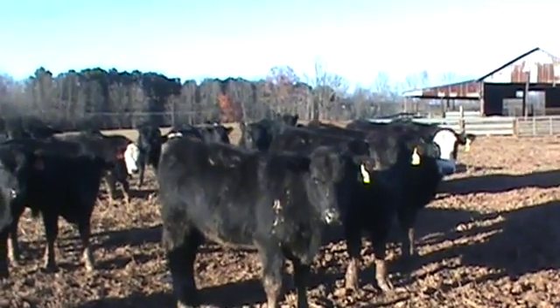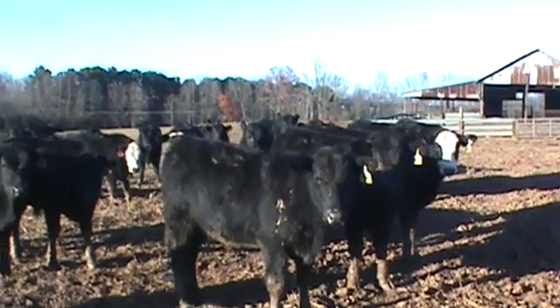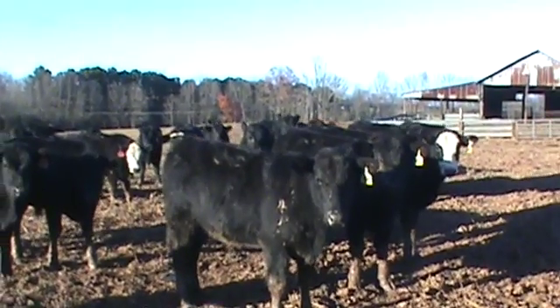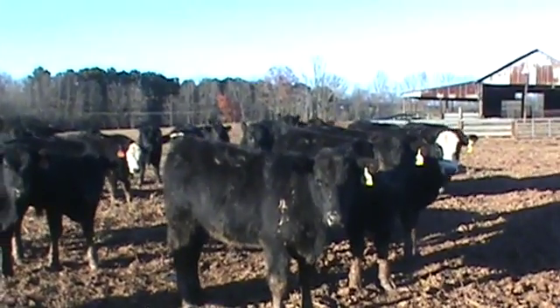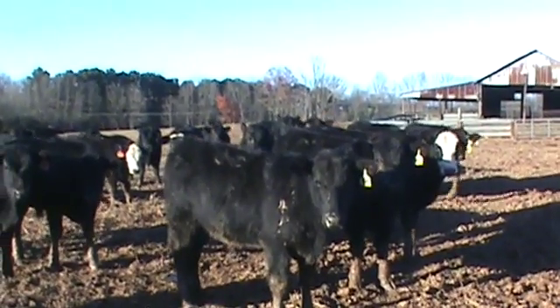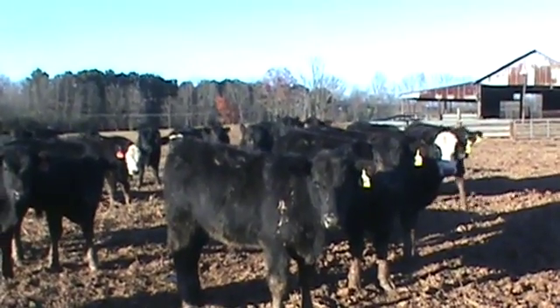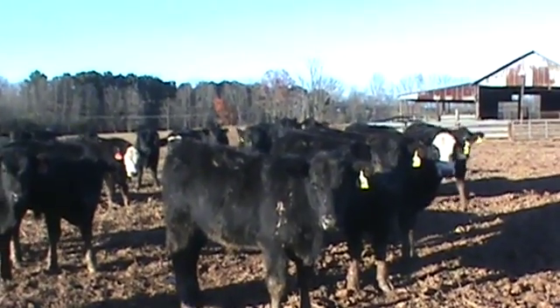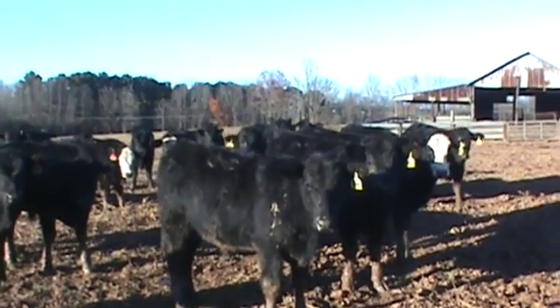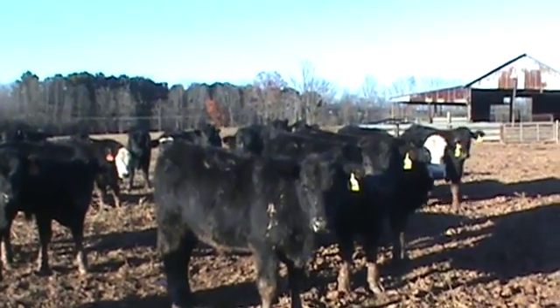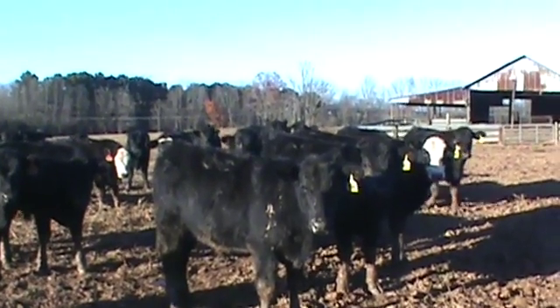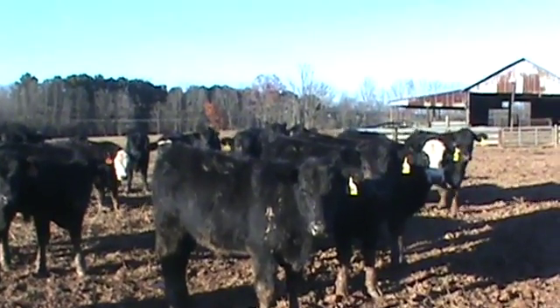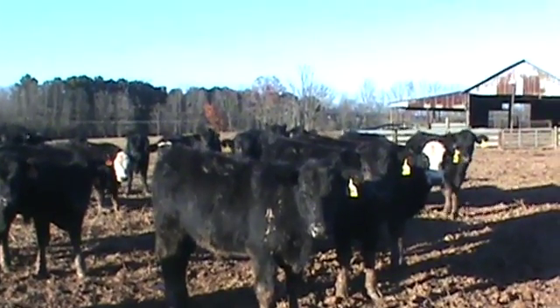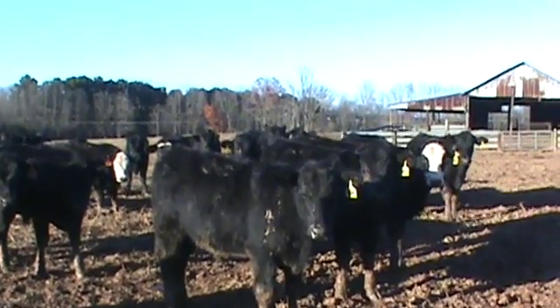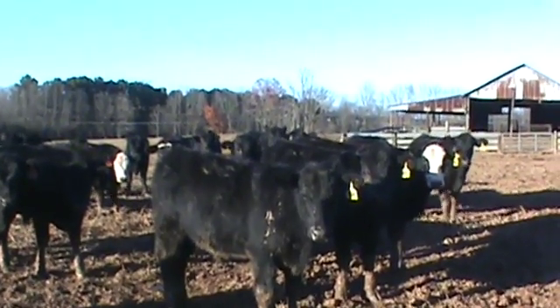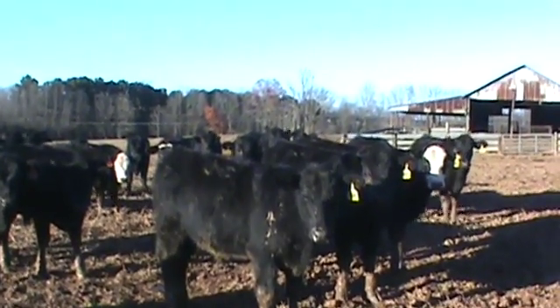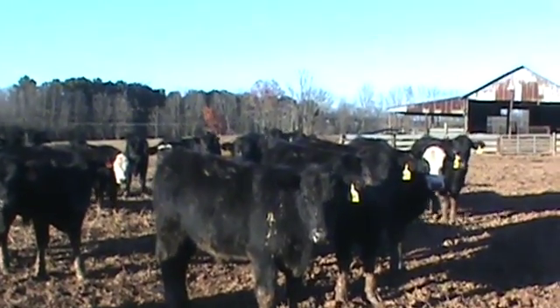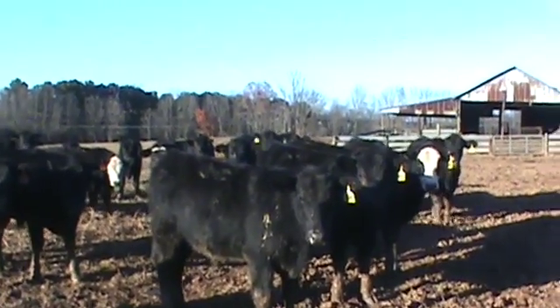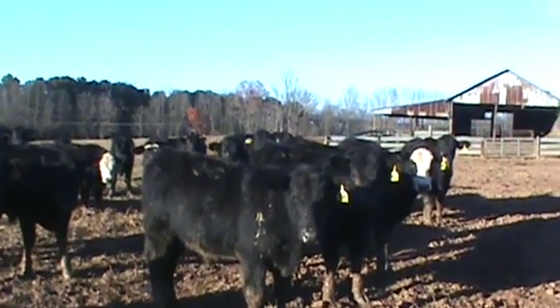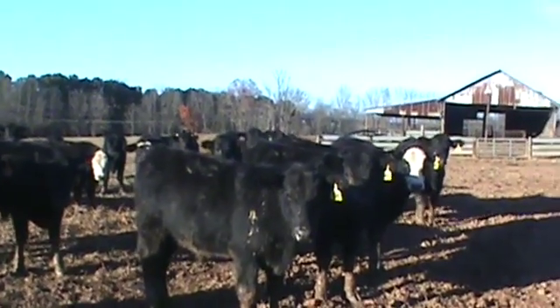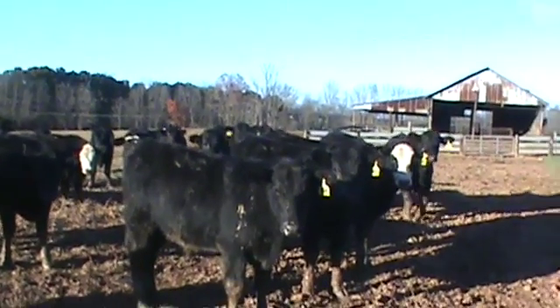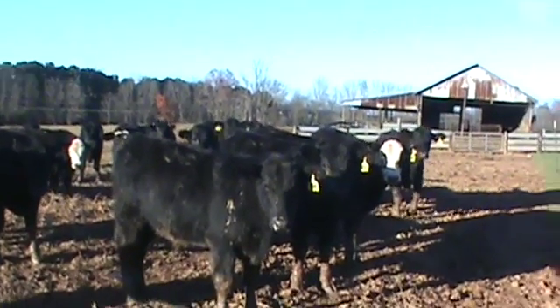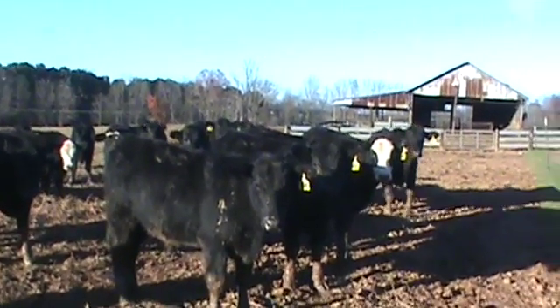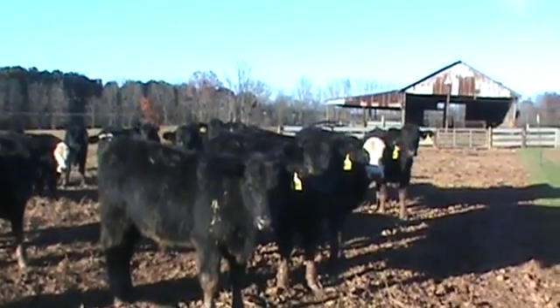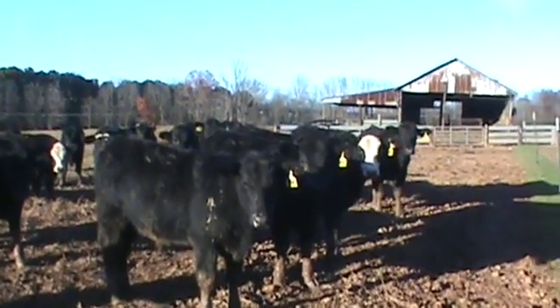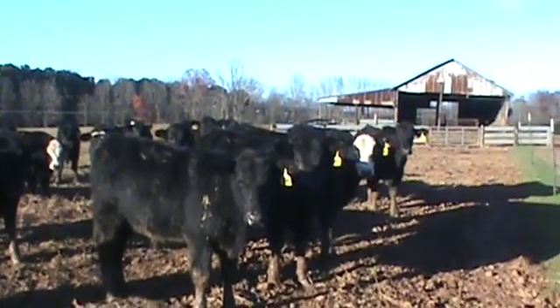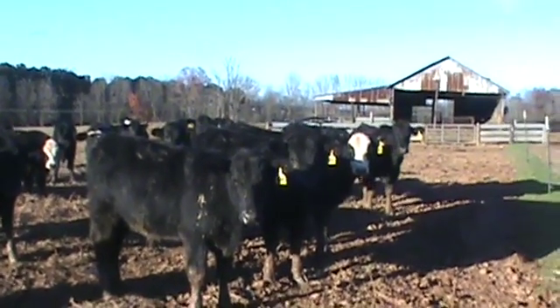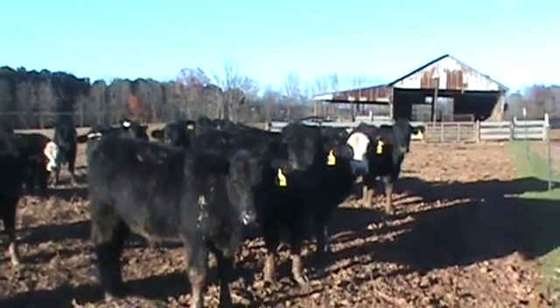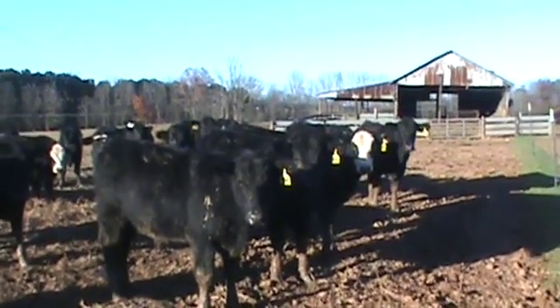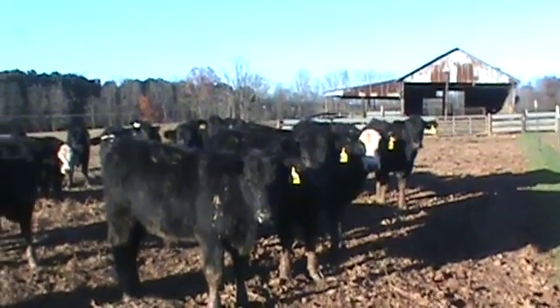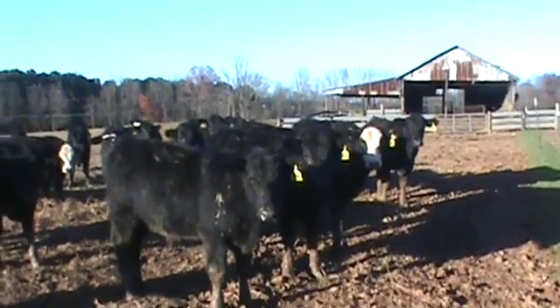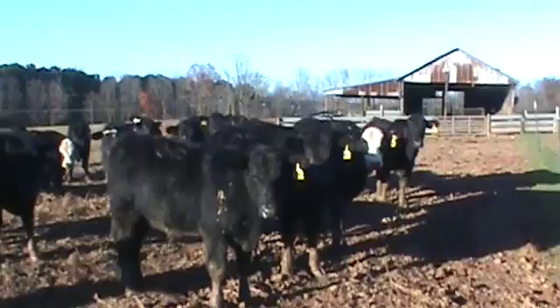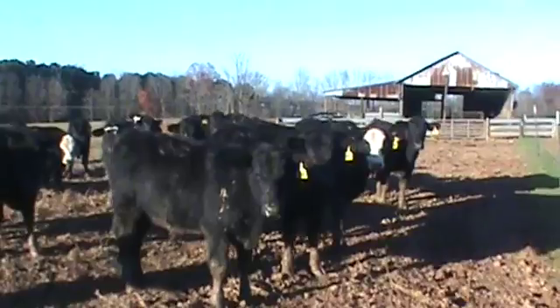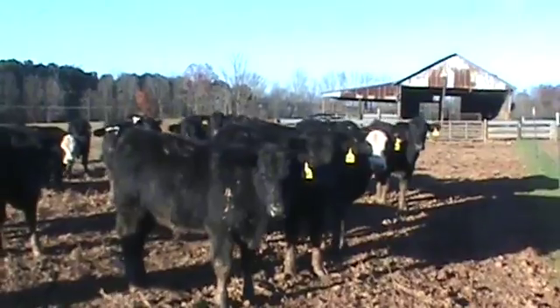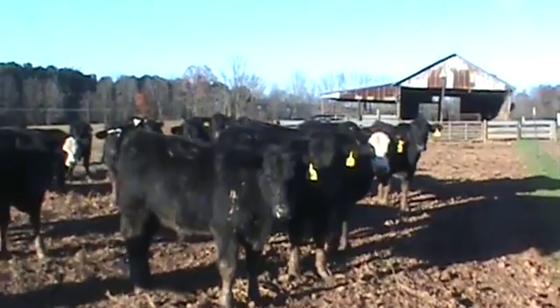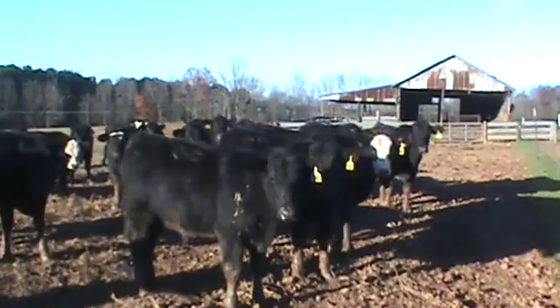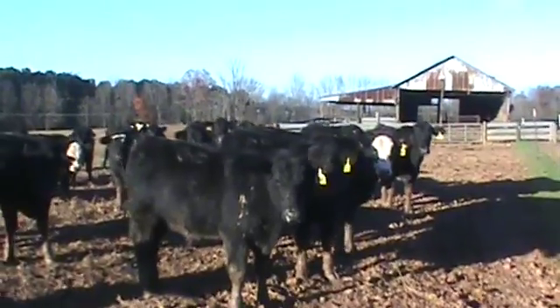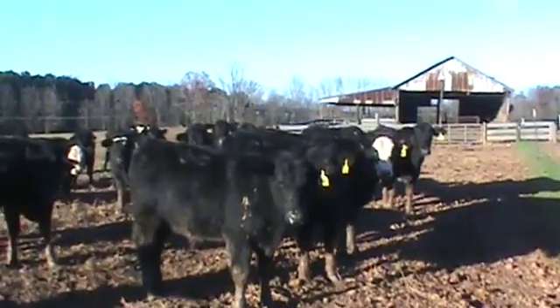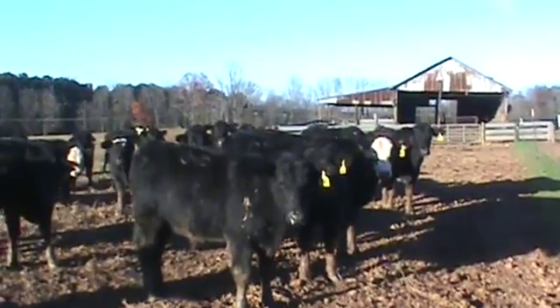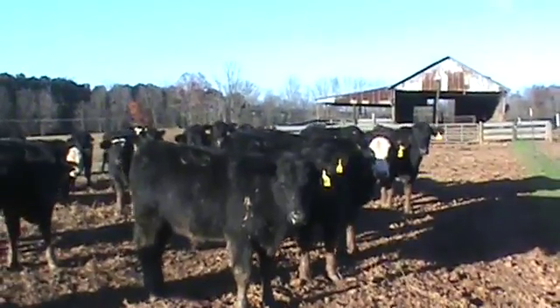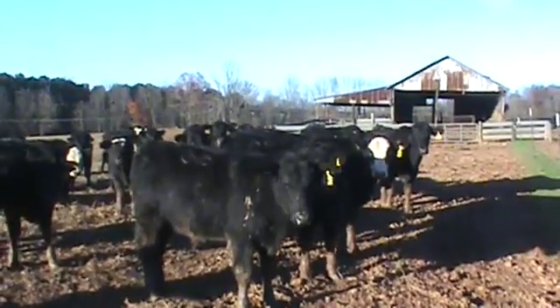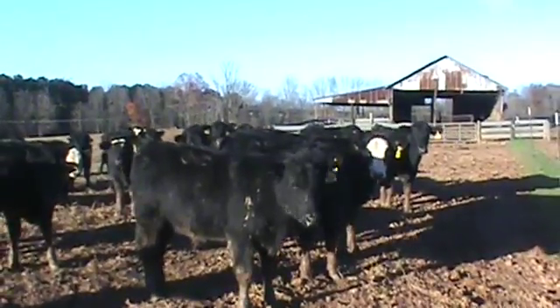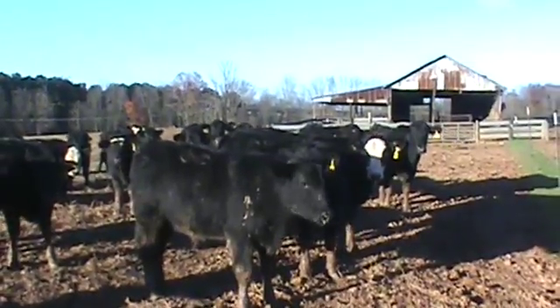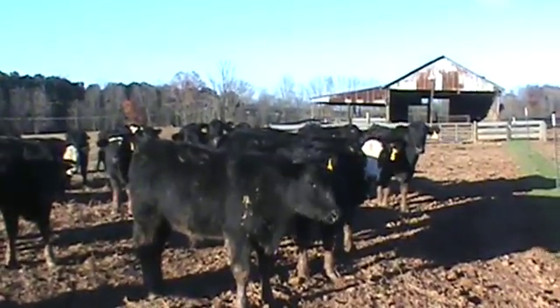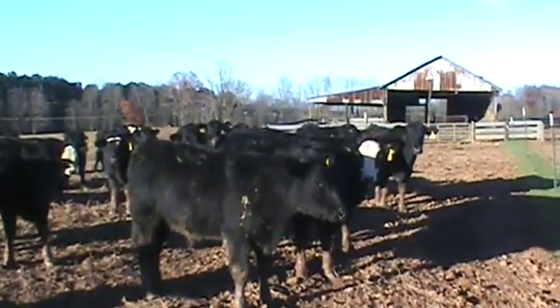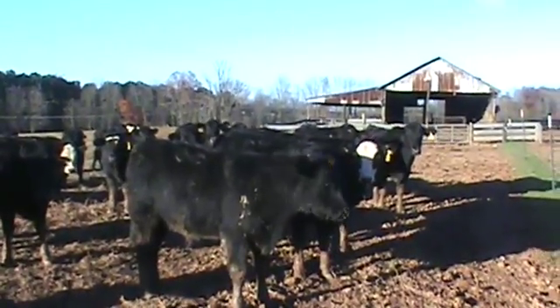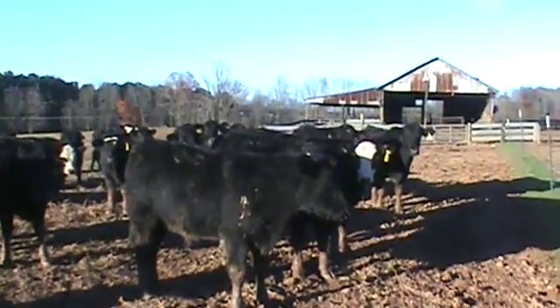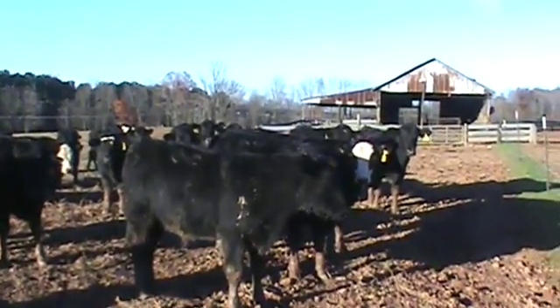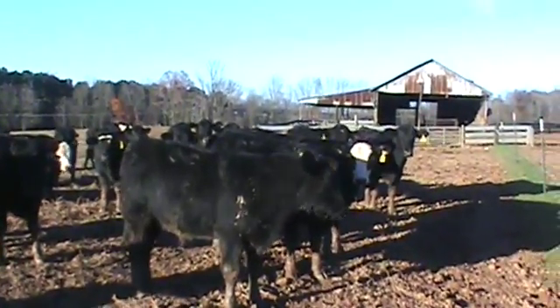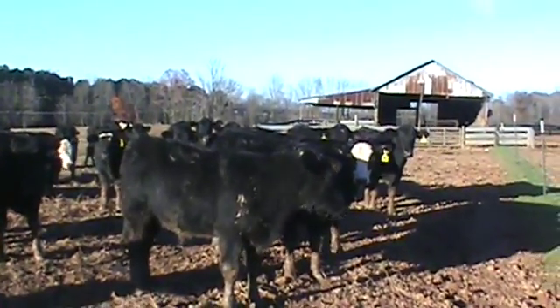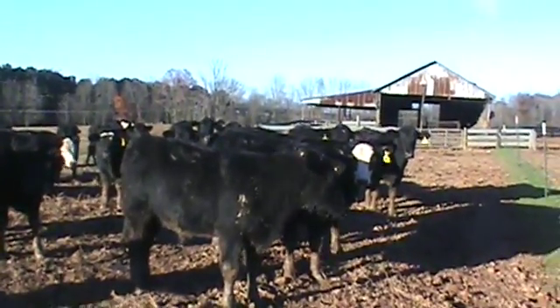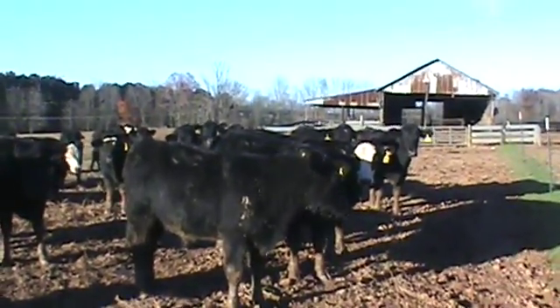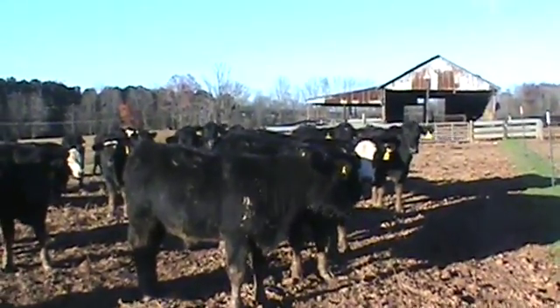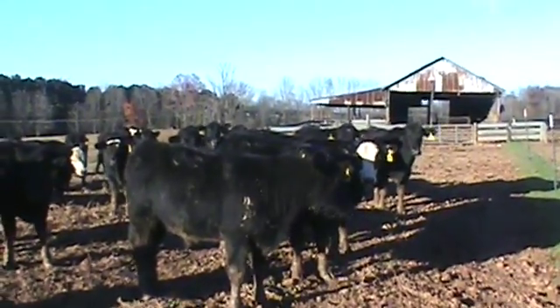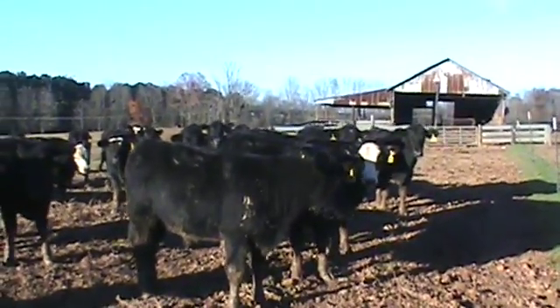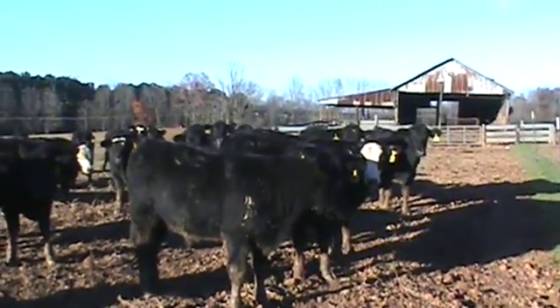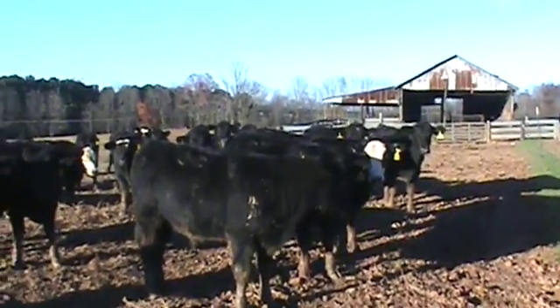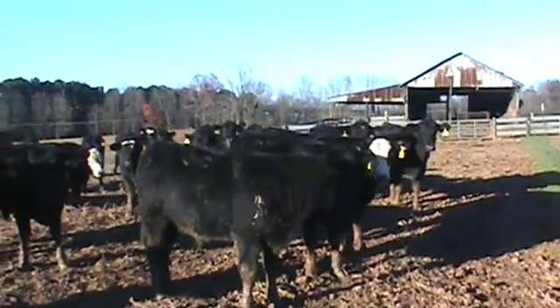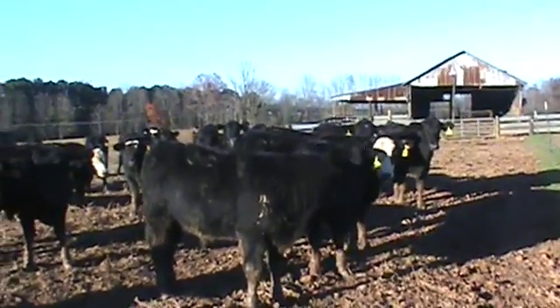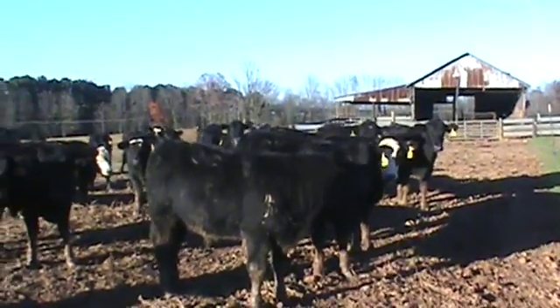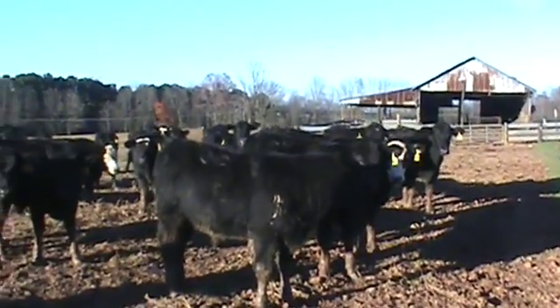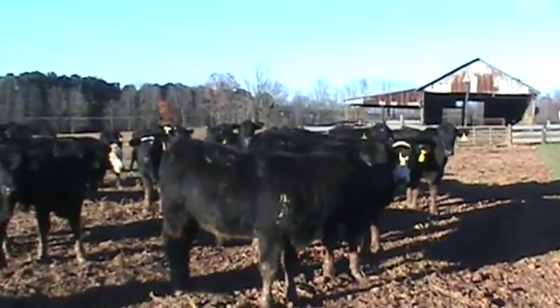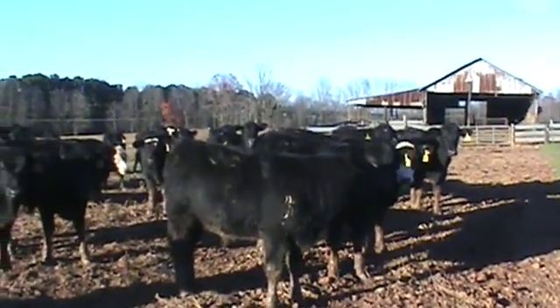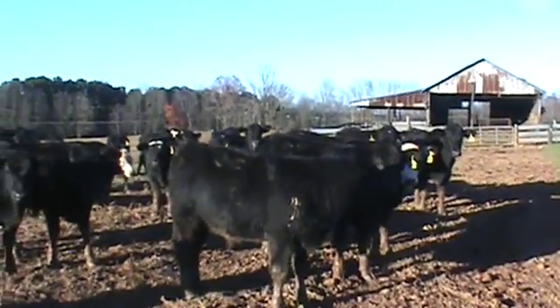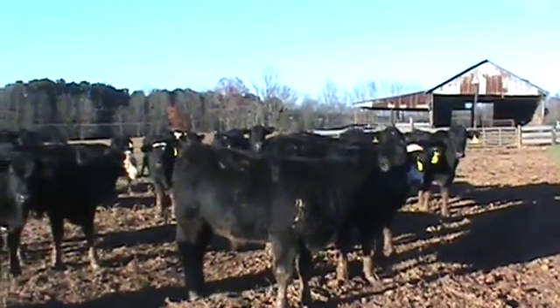We're here in Gold Hill, North Carolina, Klein Cattle Company. One load of steers, all natural.